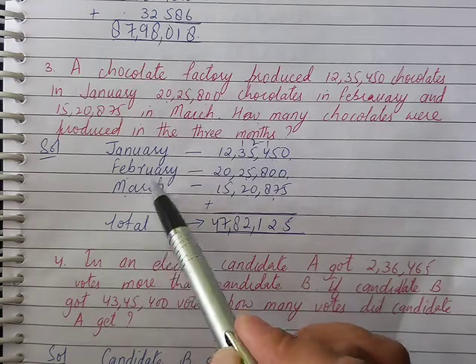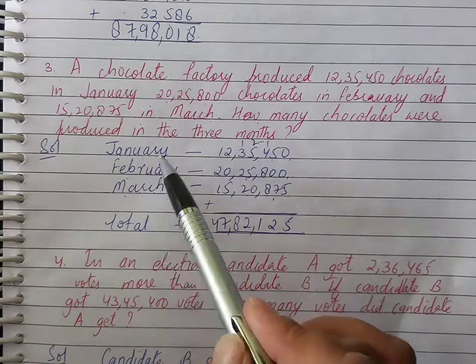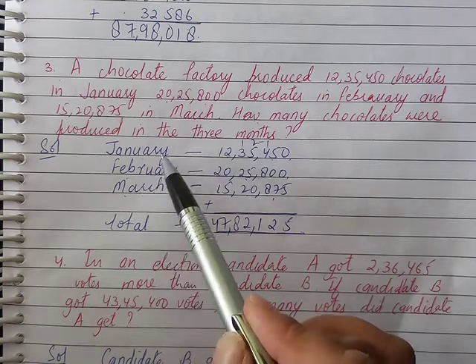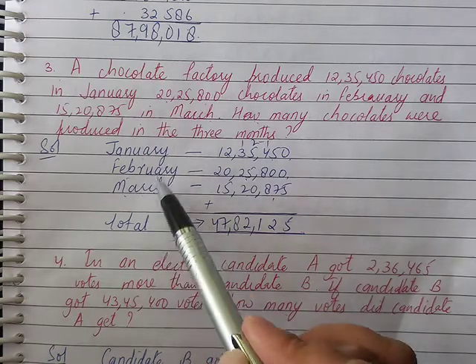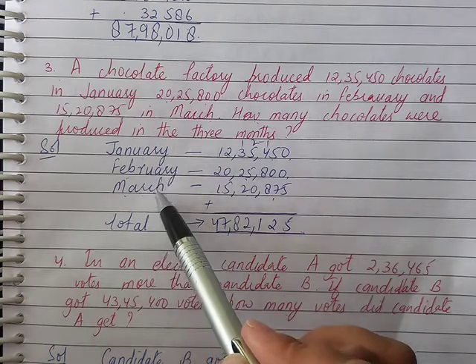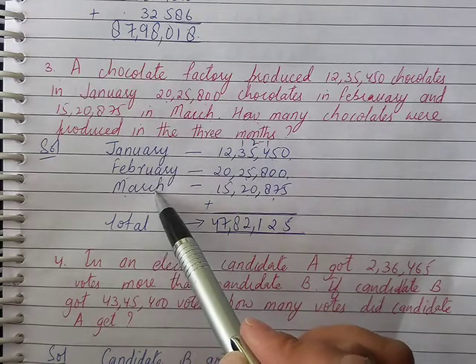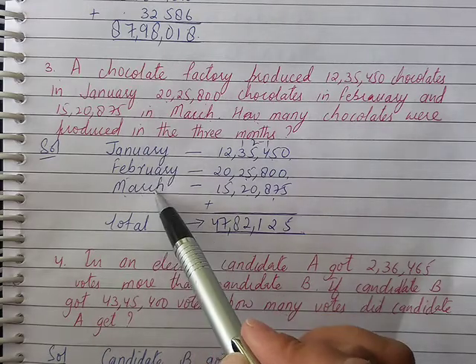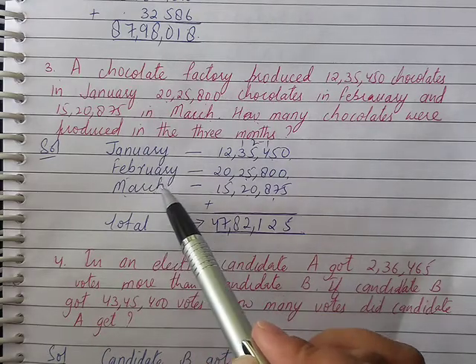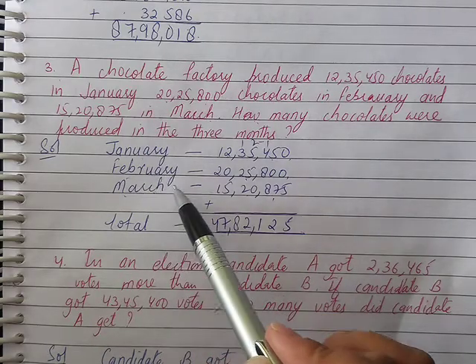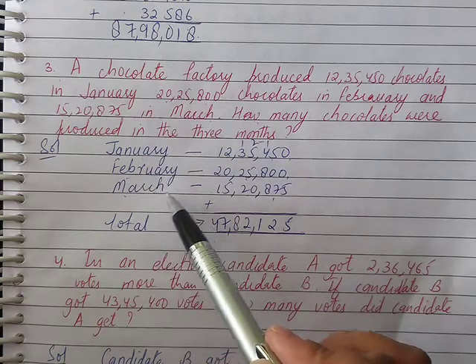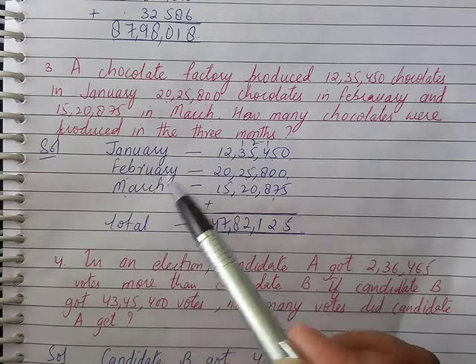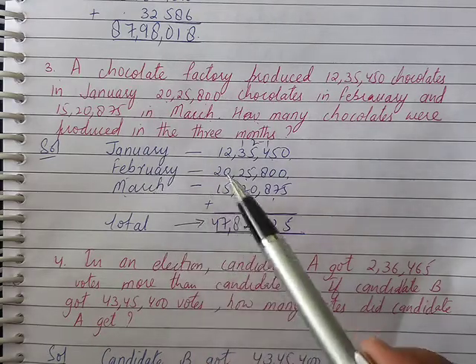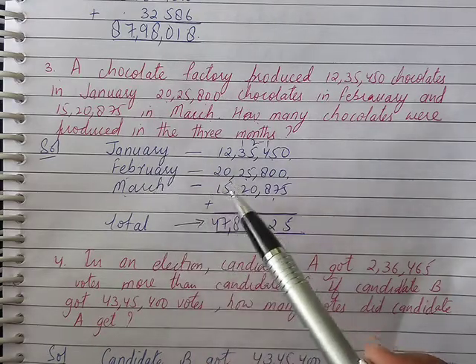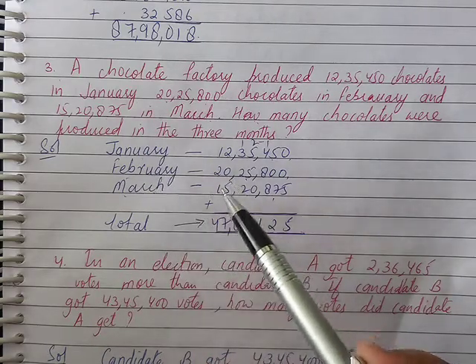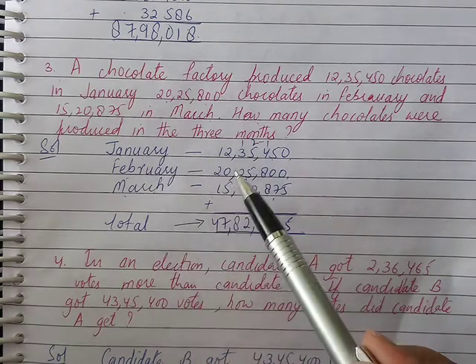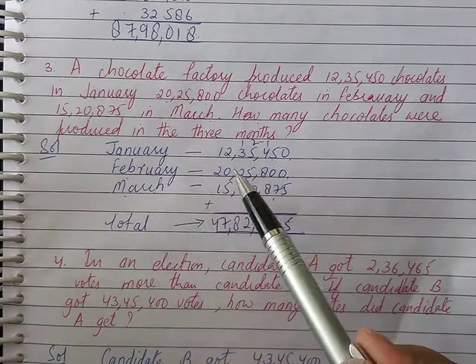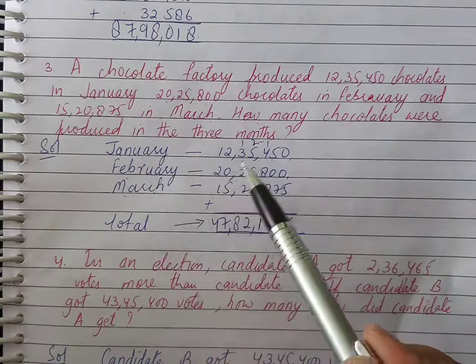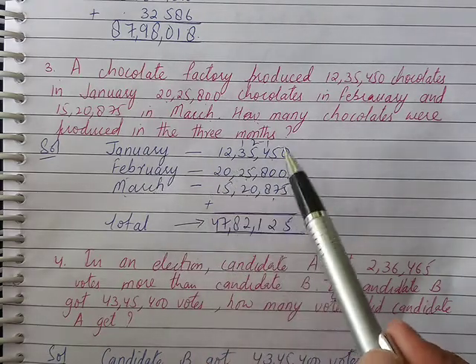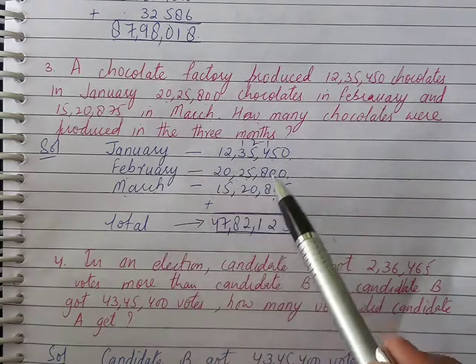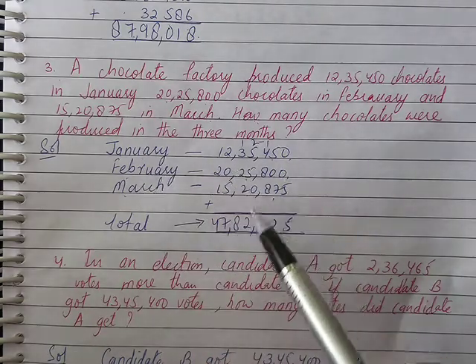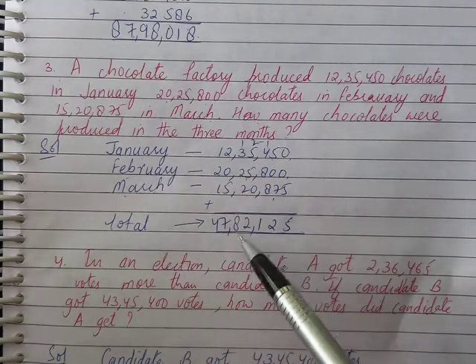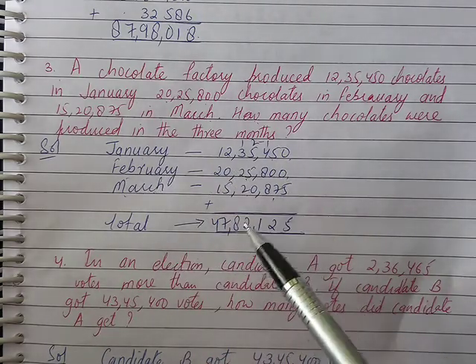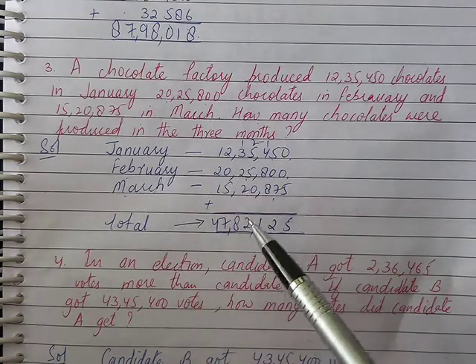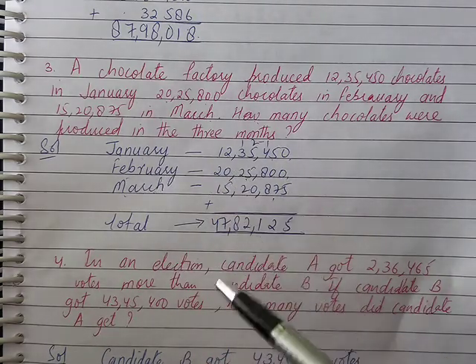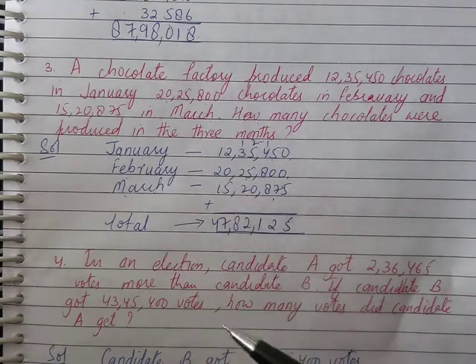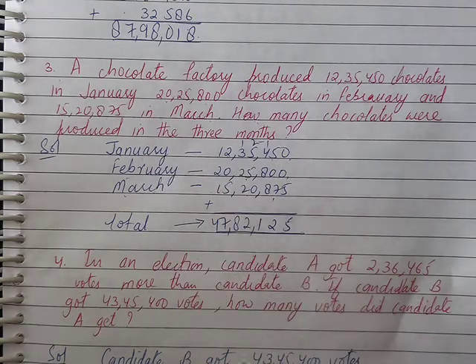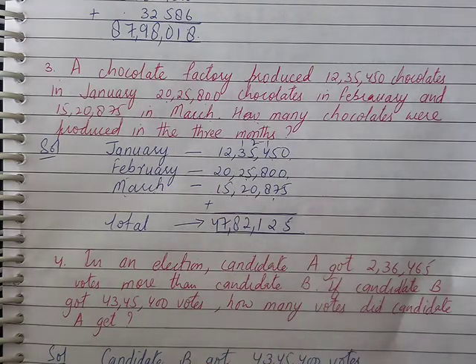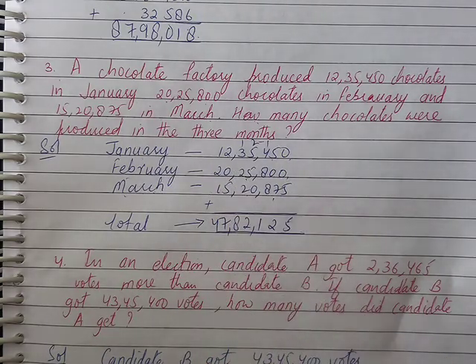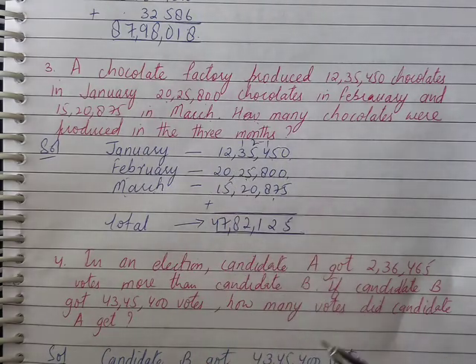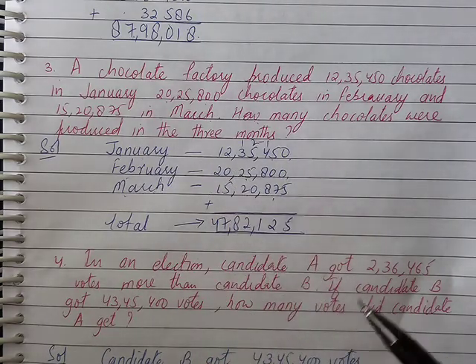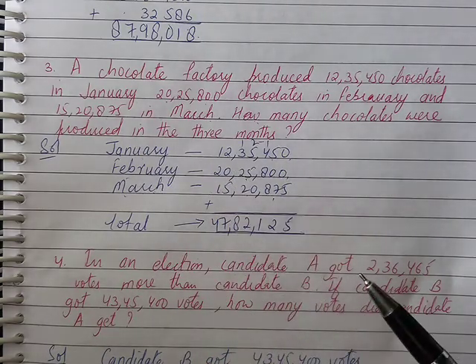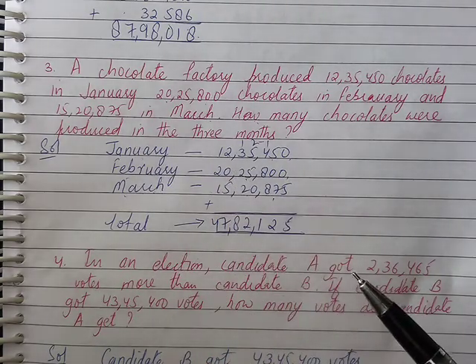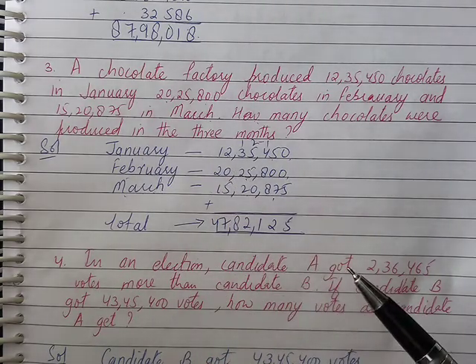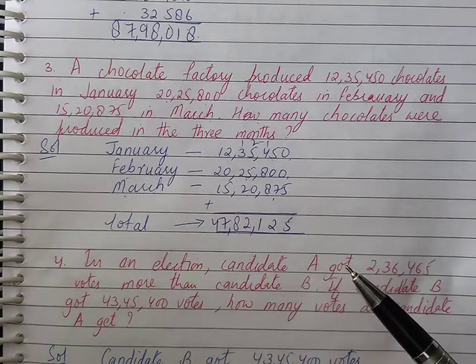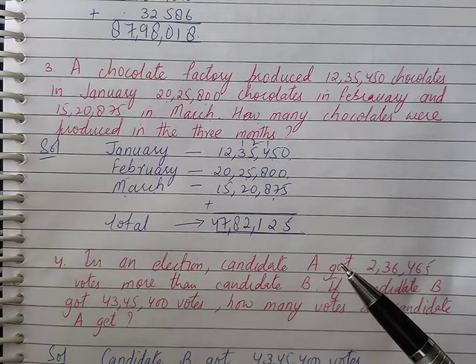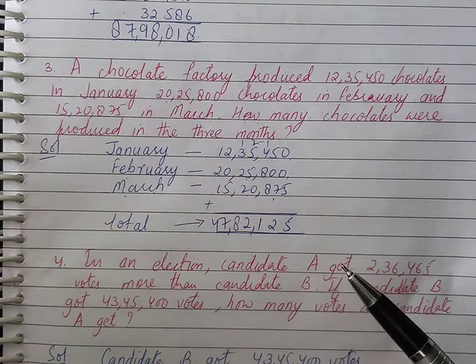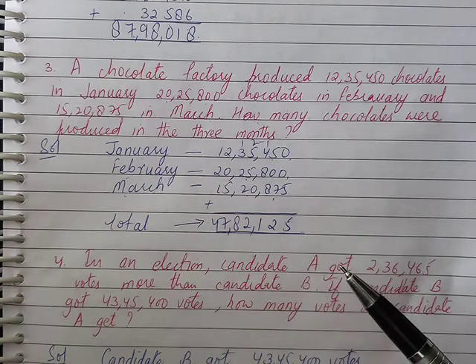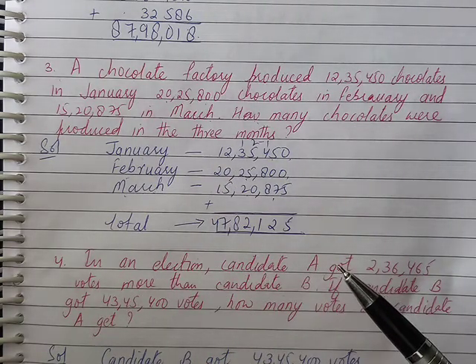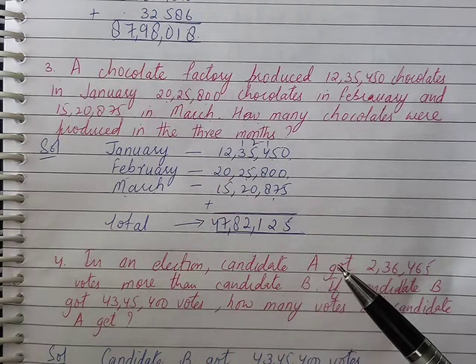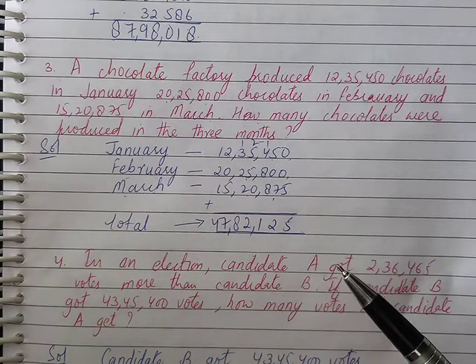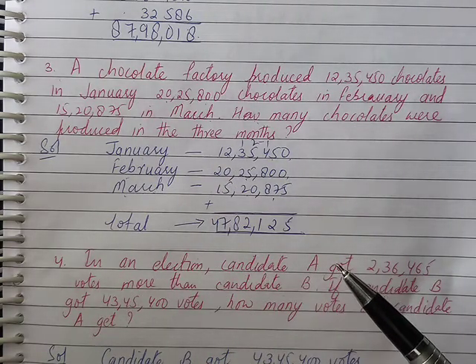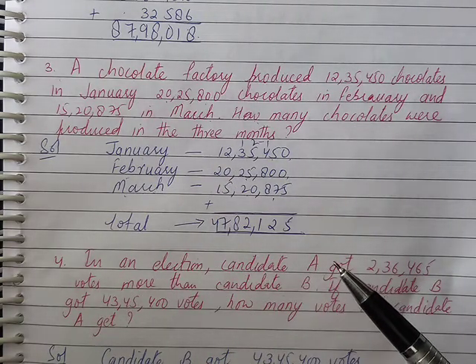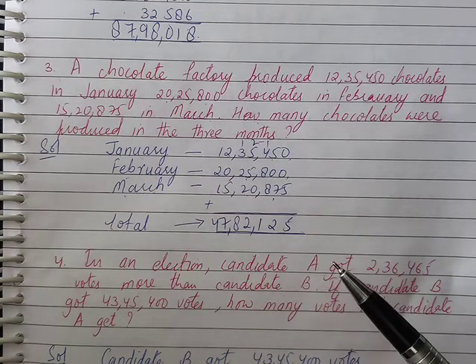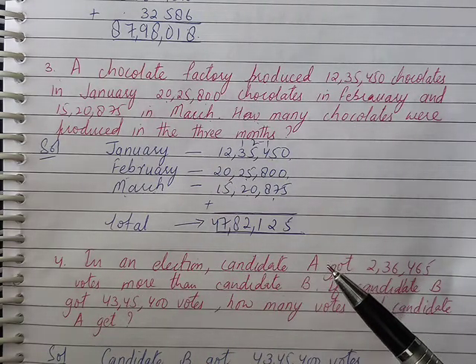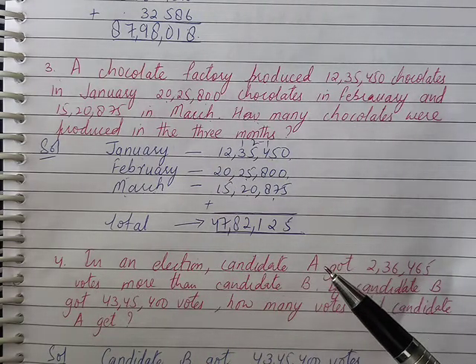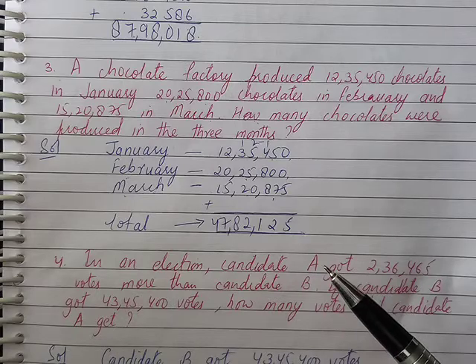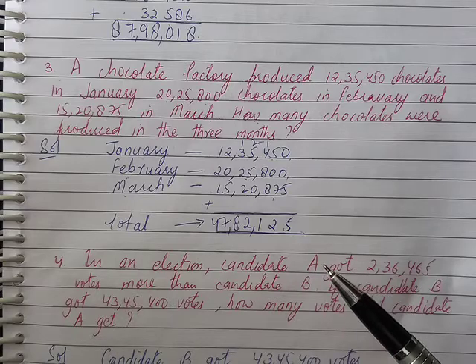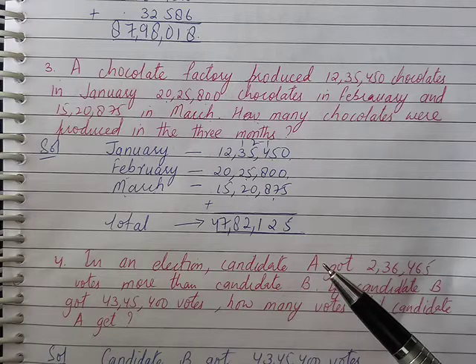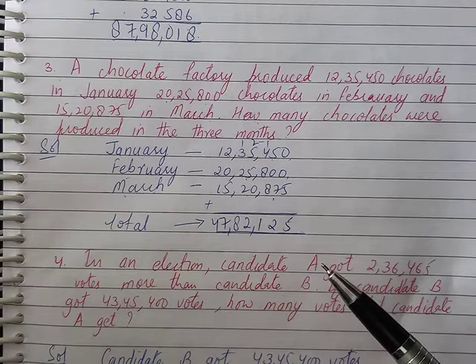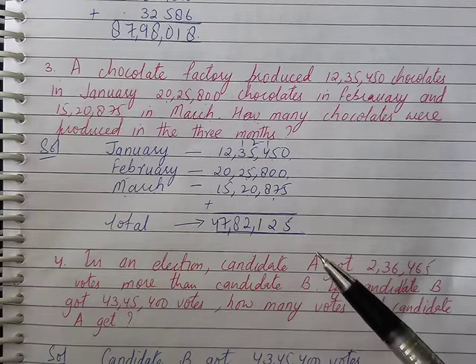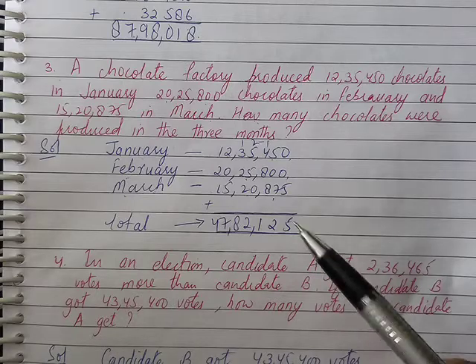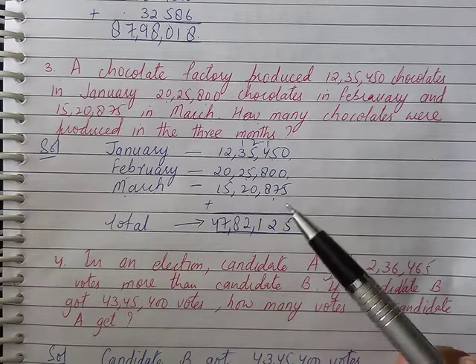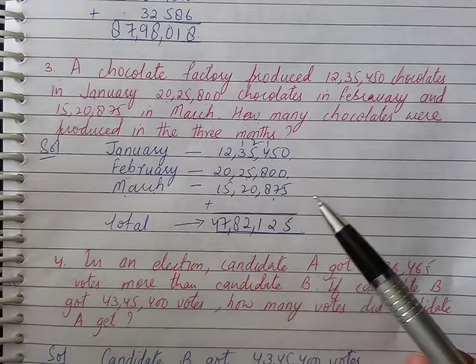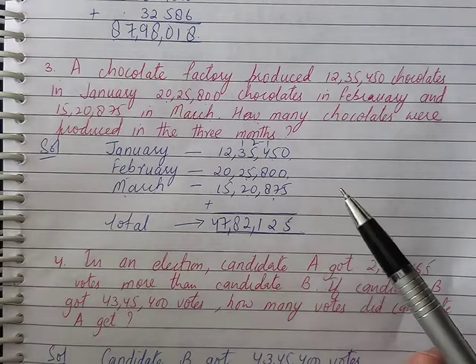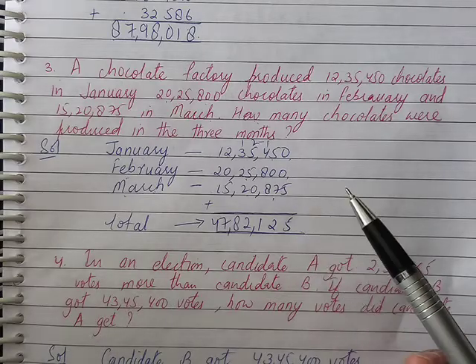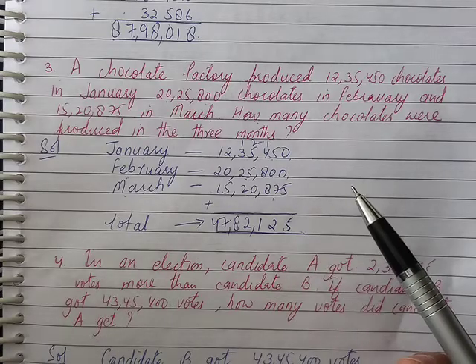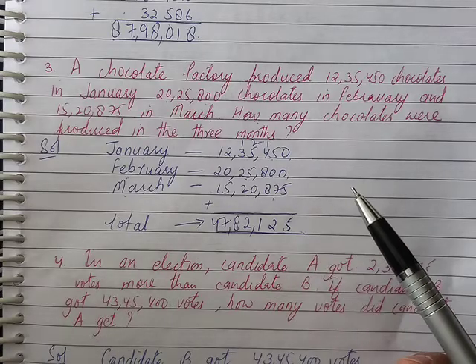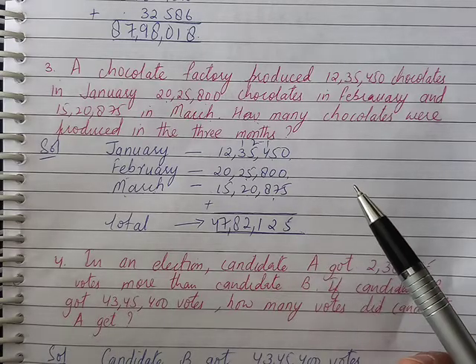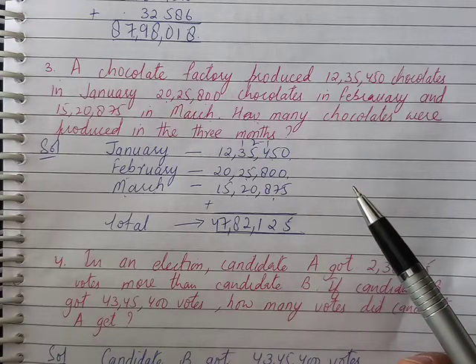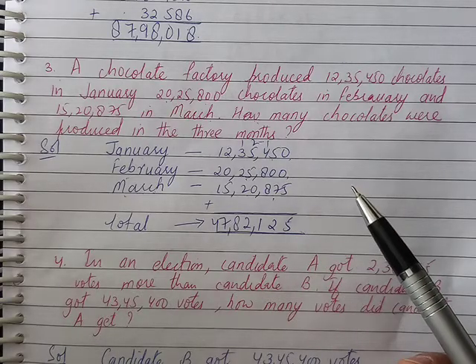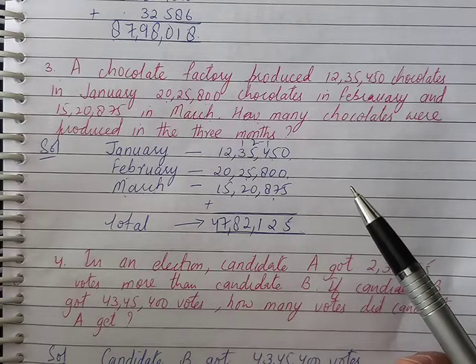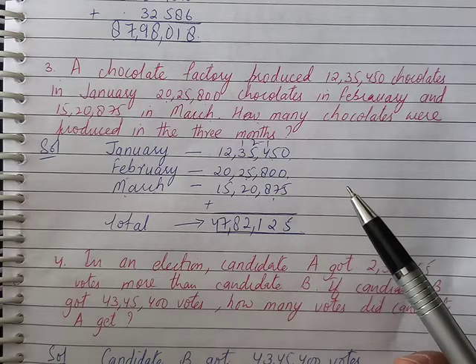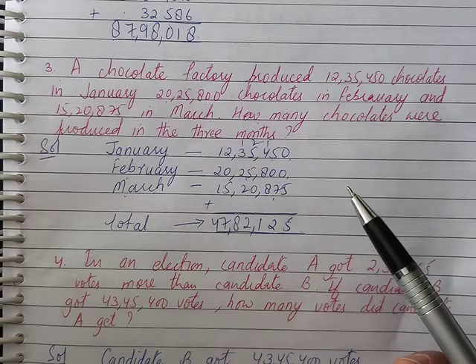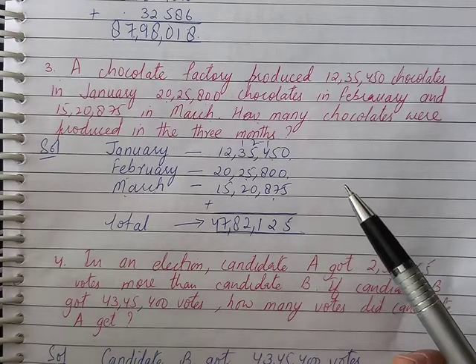The total number of chocolates produced across the three months — January, February, and March — is calculated and we get the total.